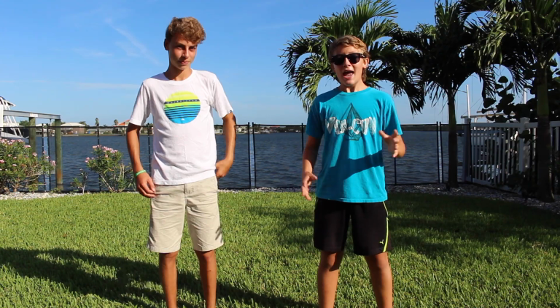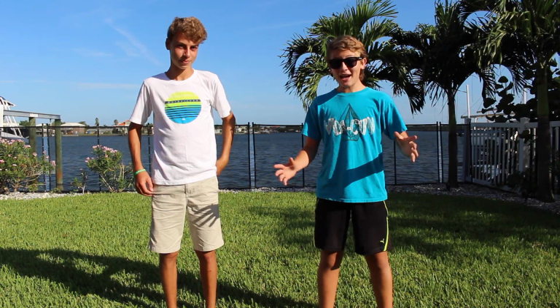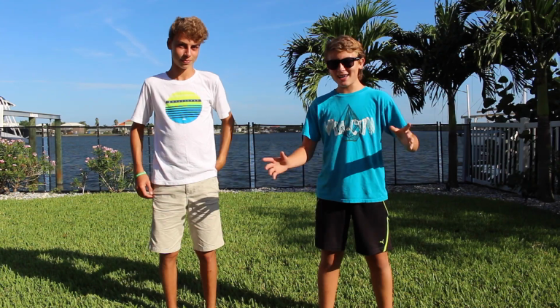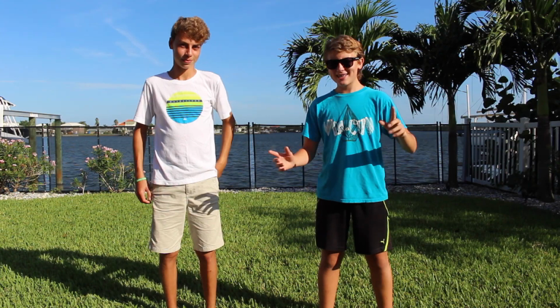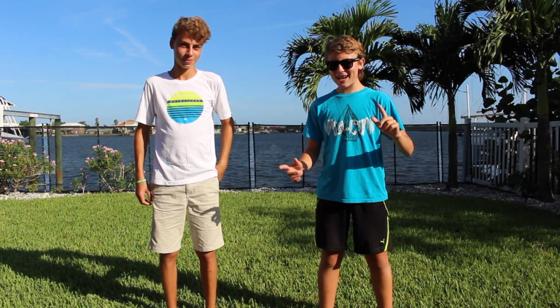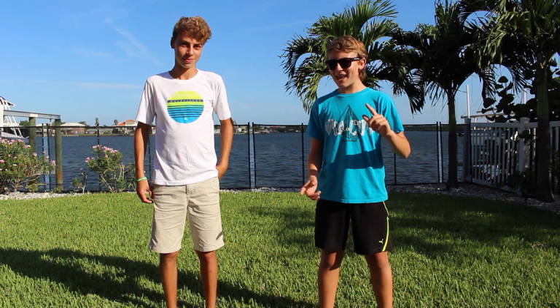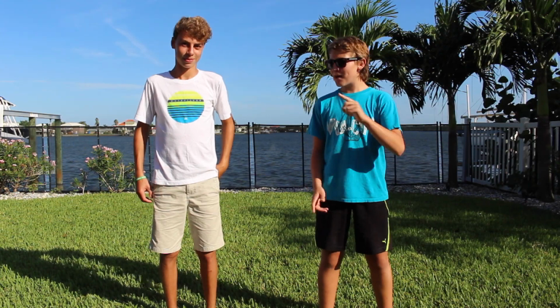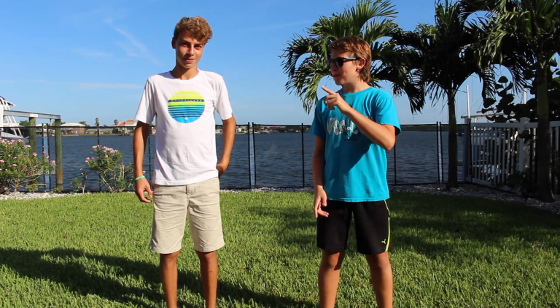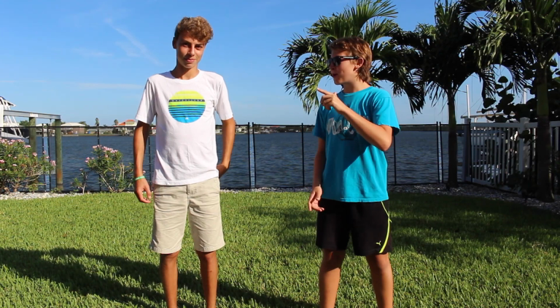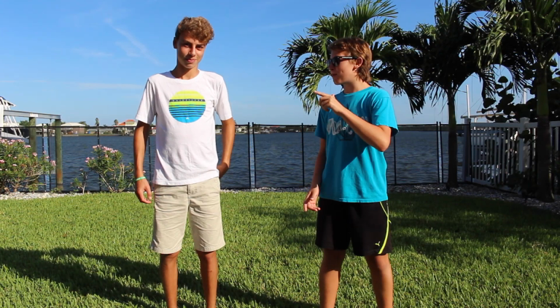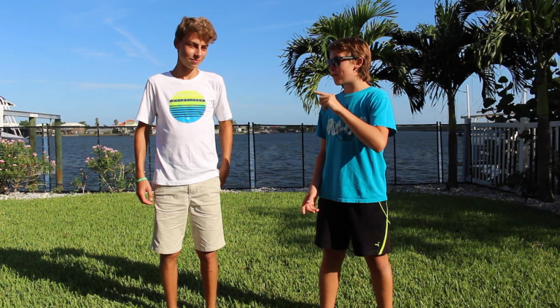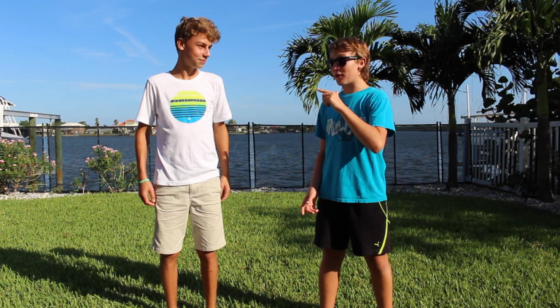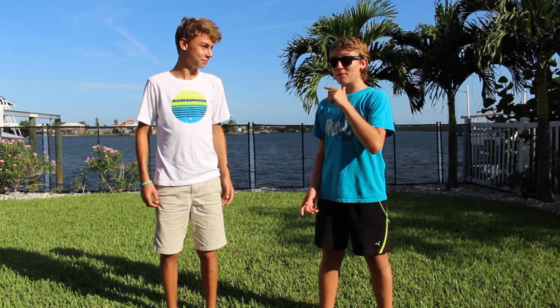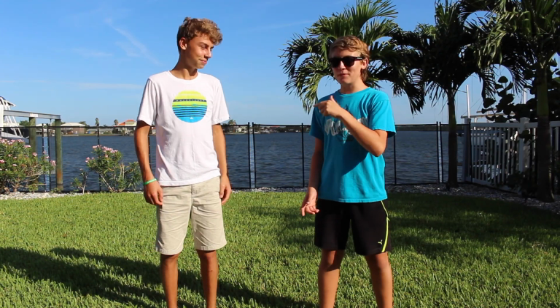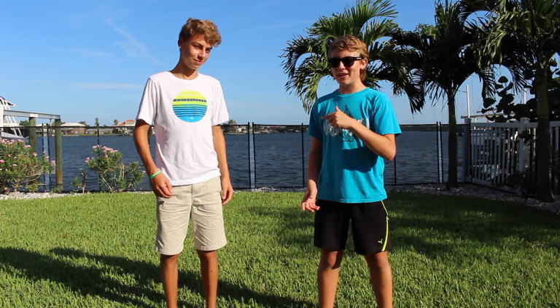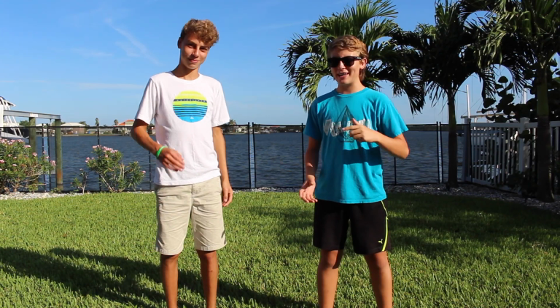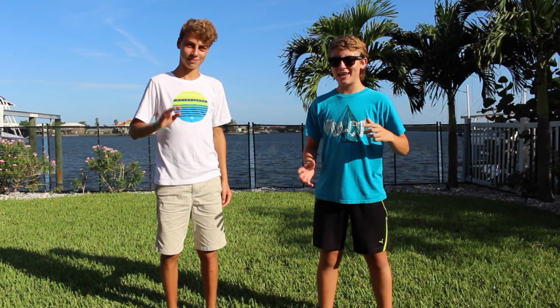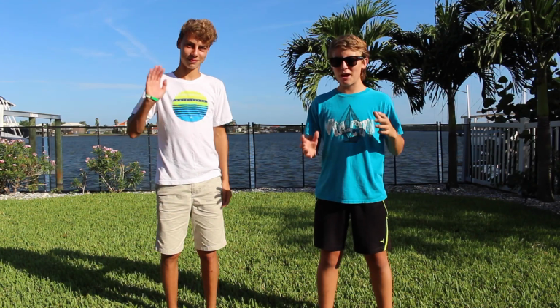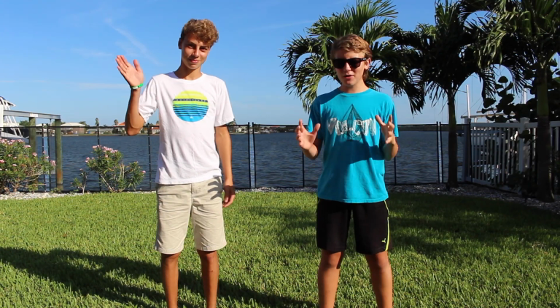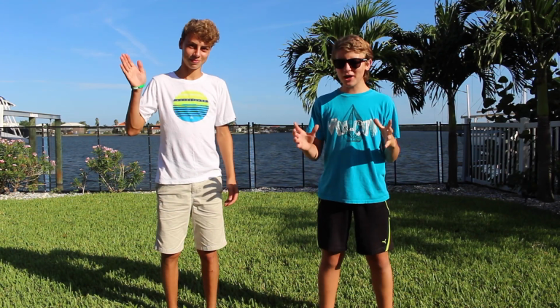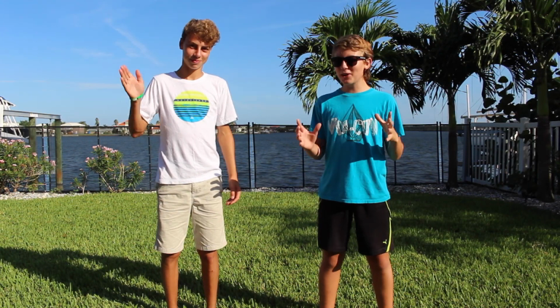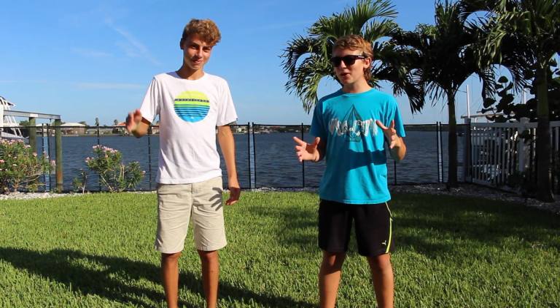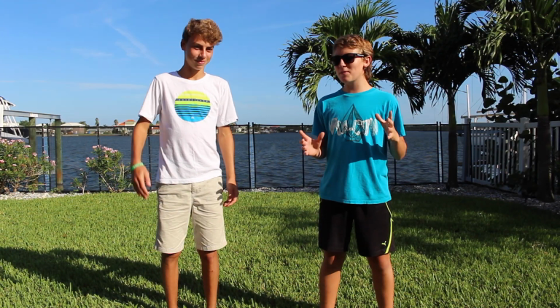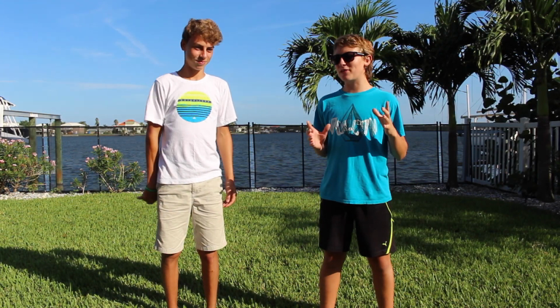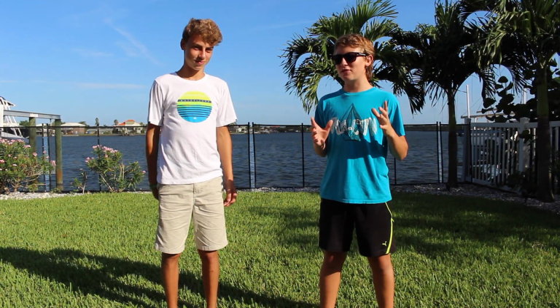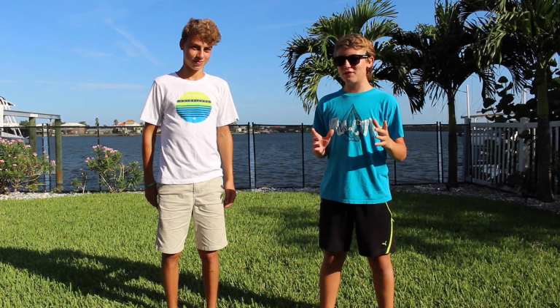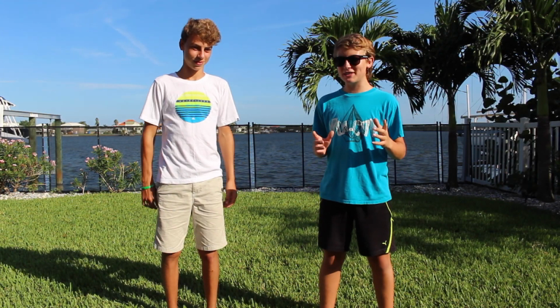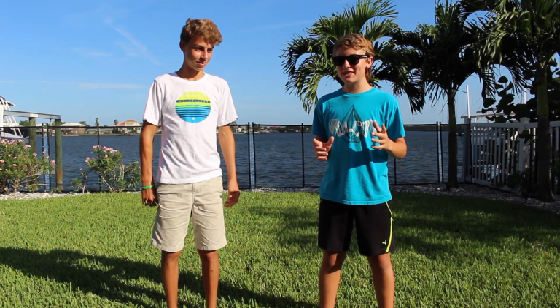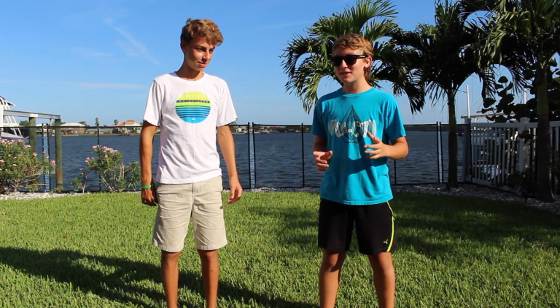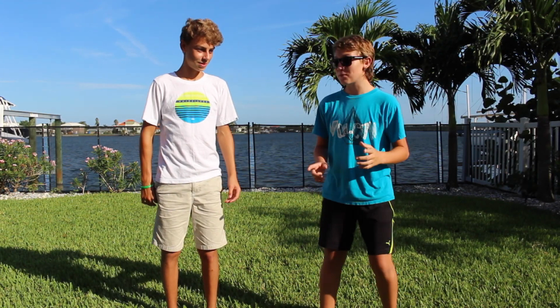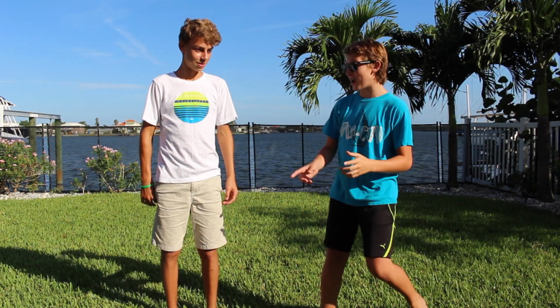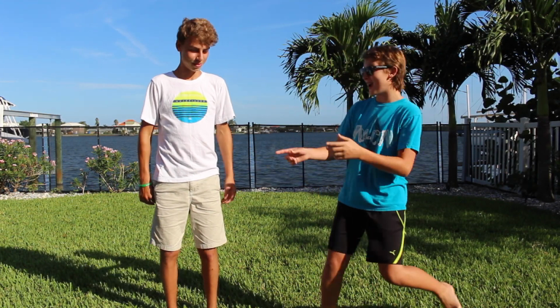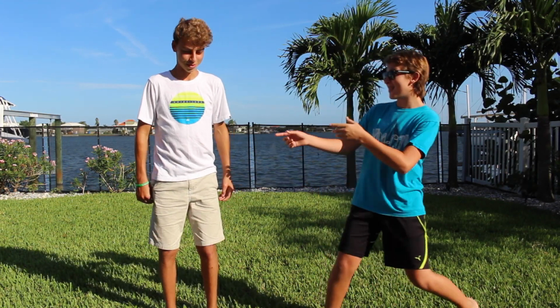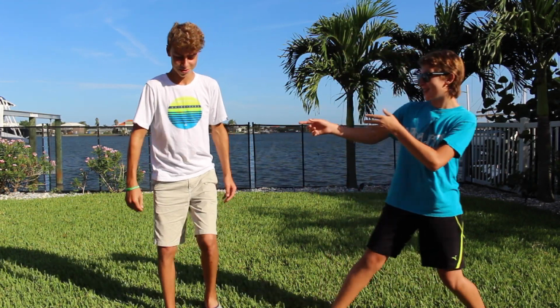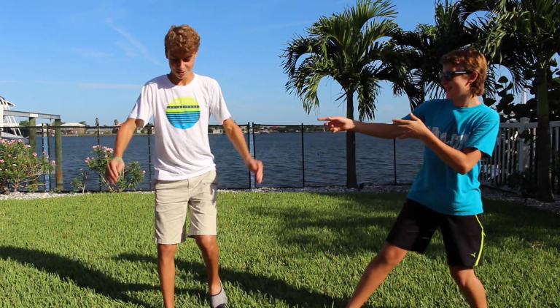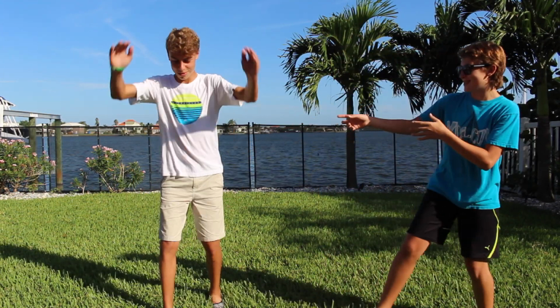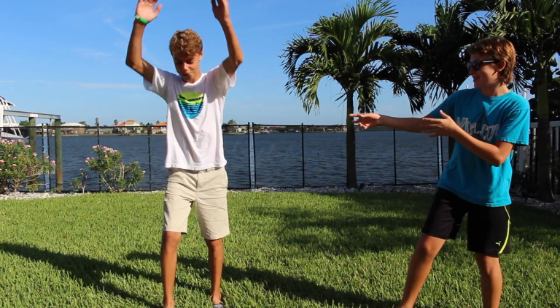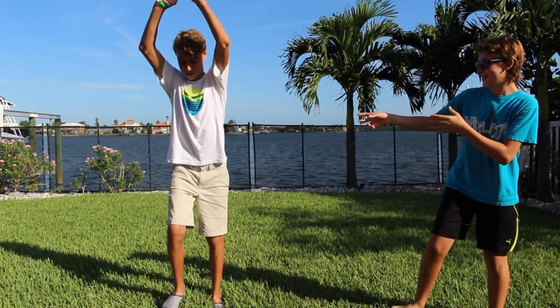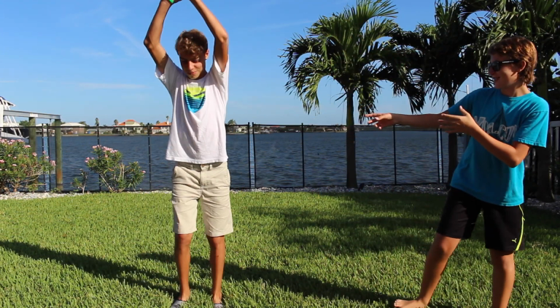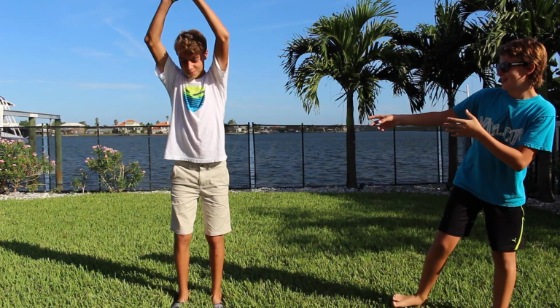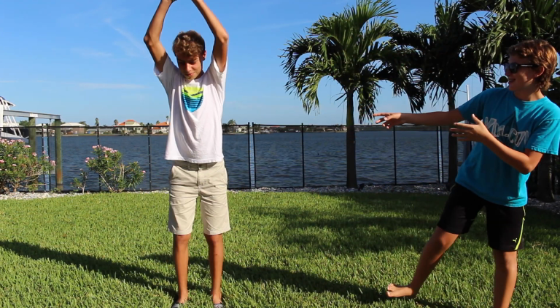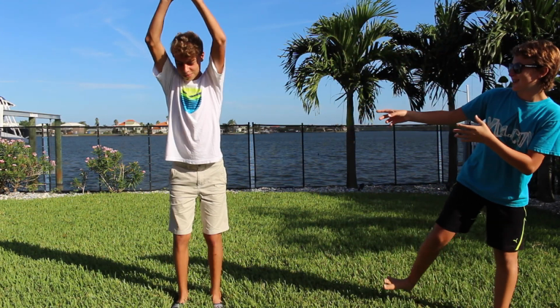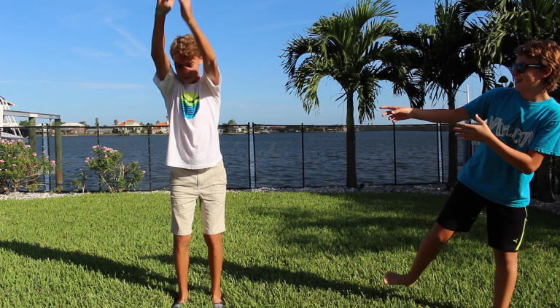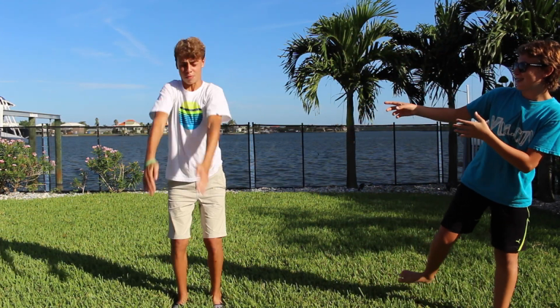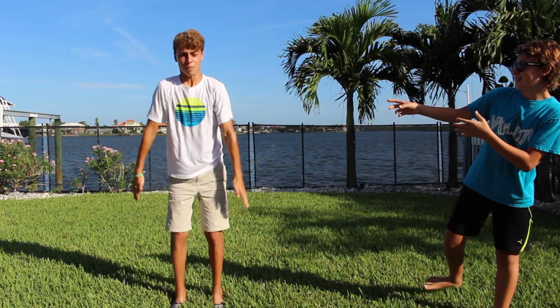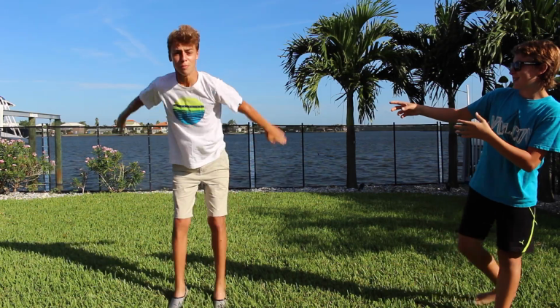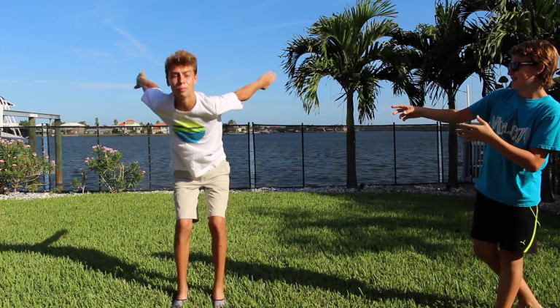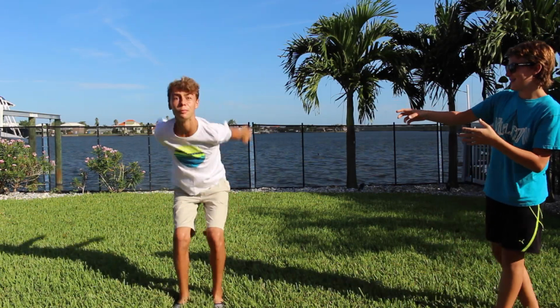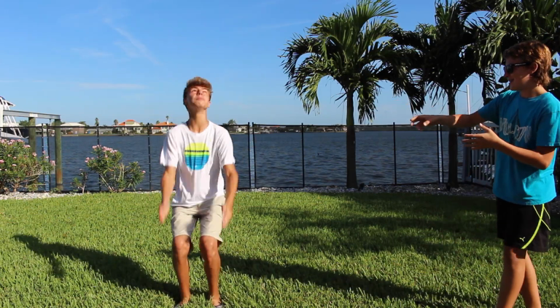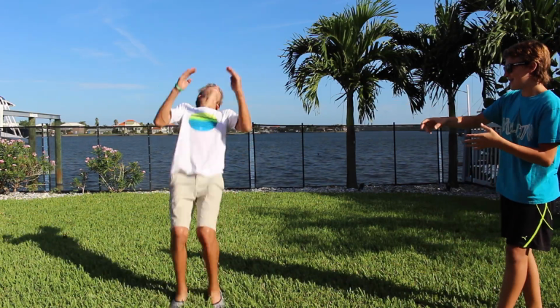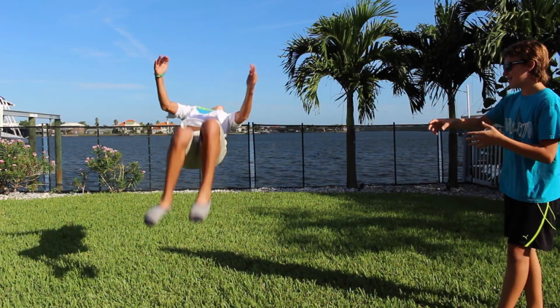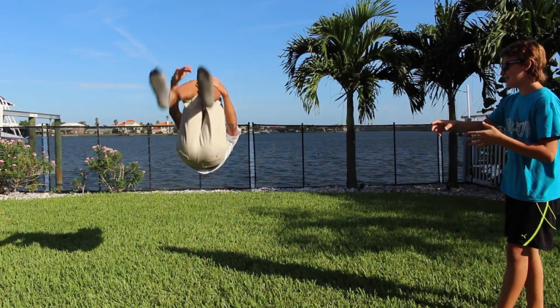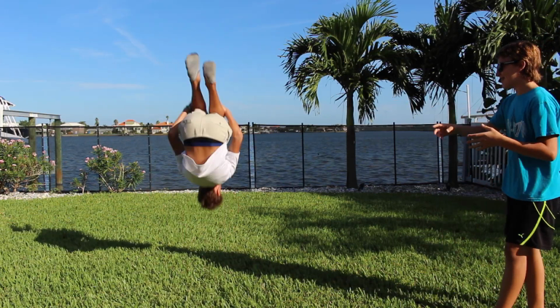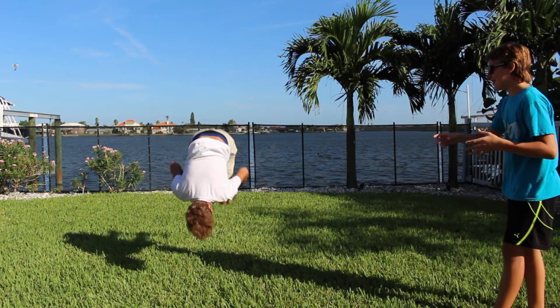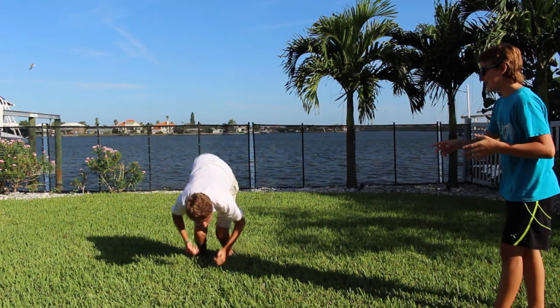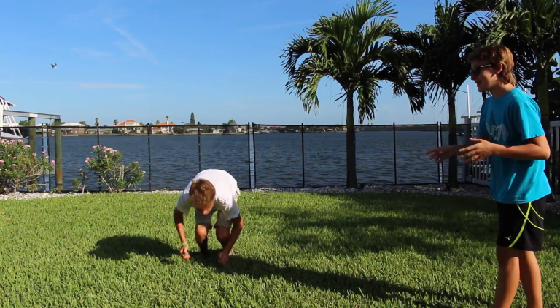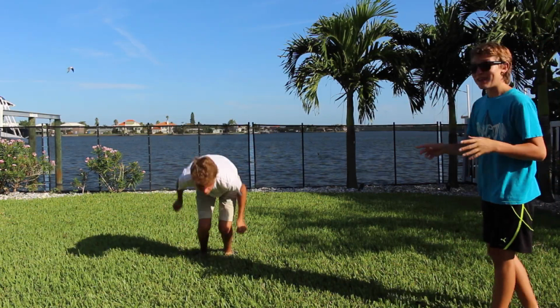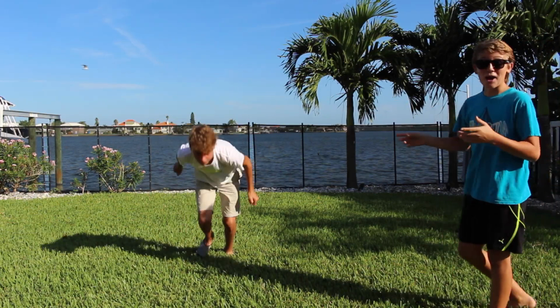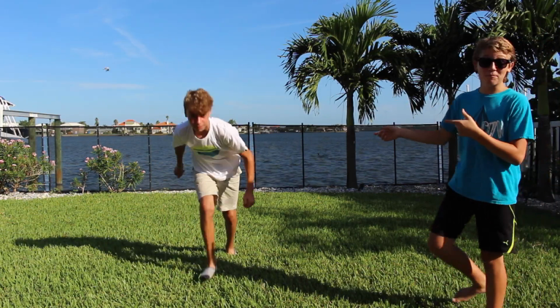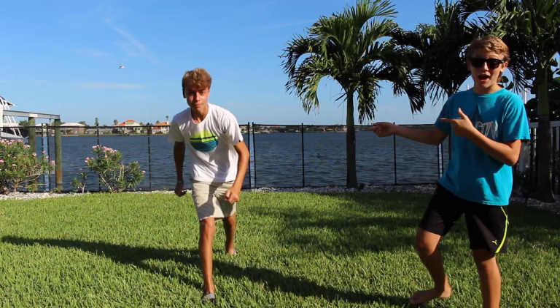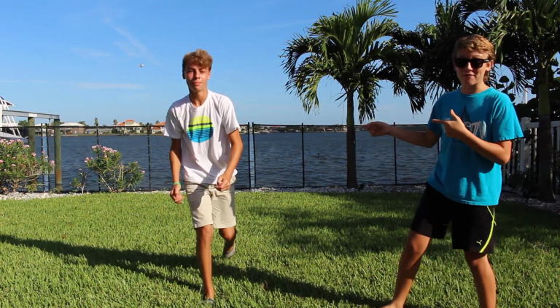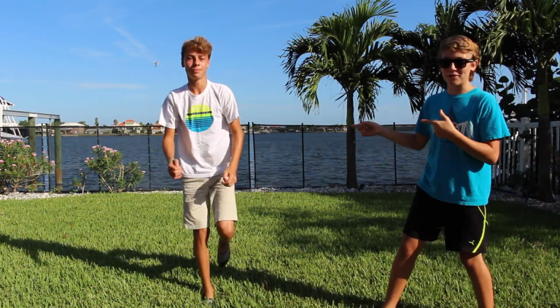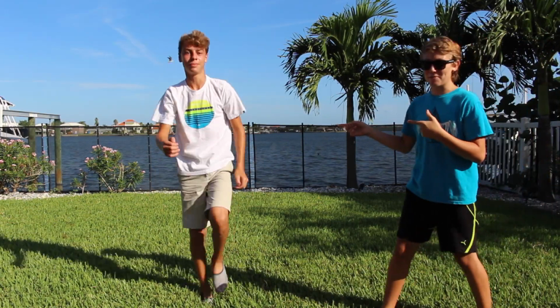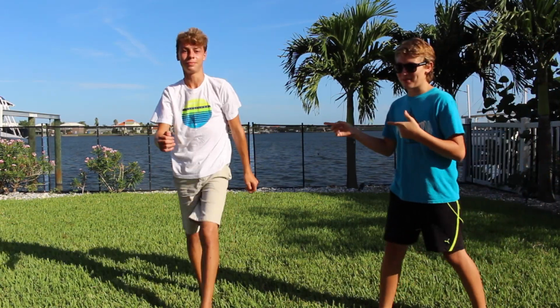Hey guys, today I'm here with my friend Blake, and we're going to learn about the physics behind a backflip.